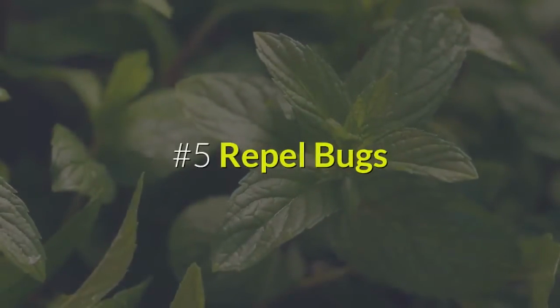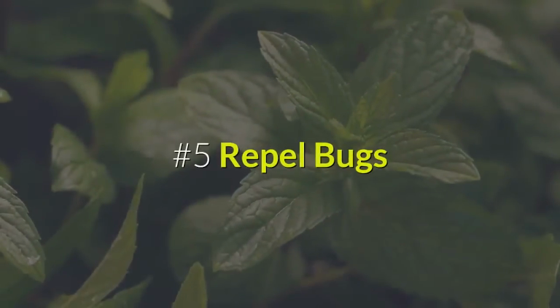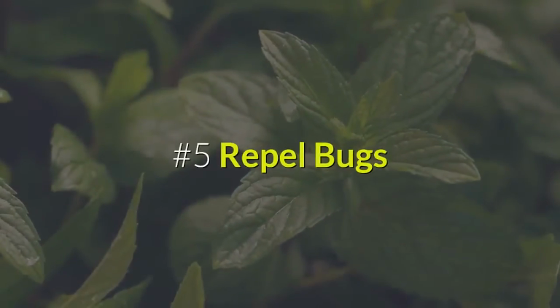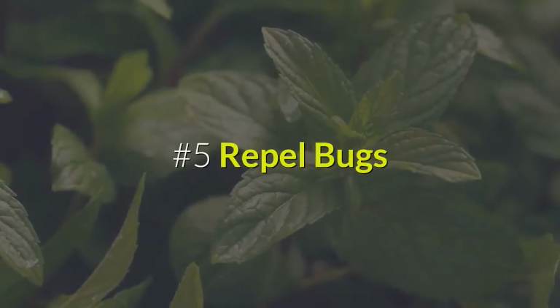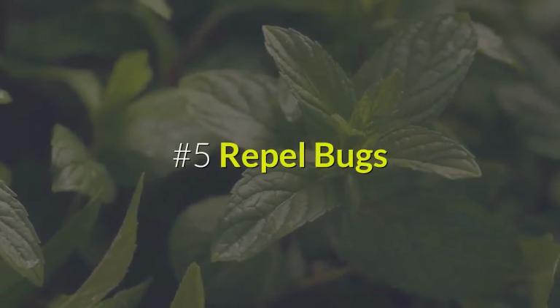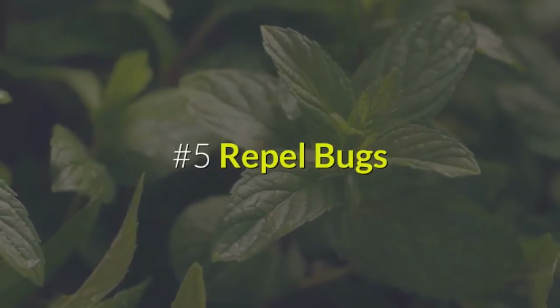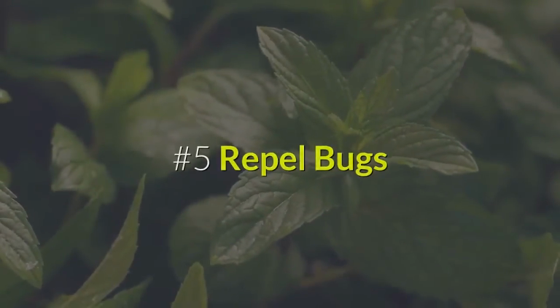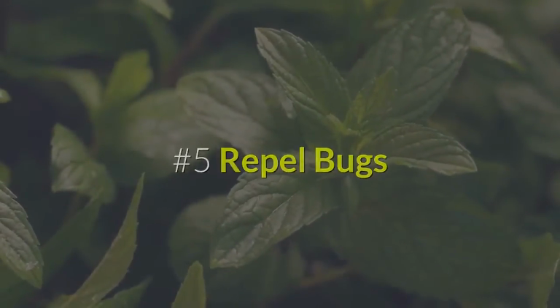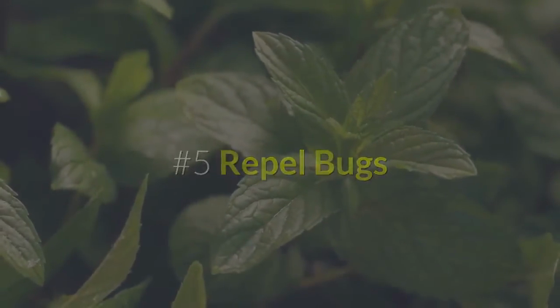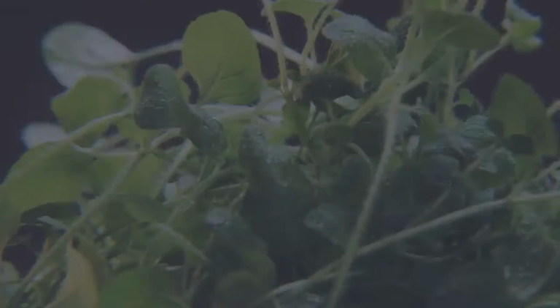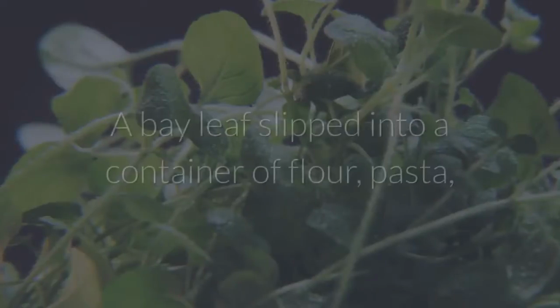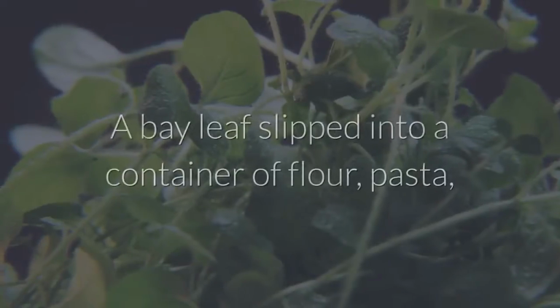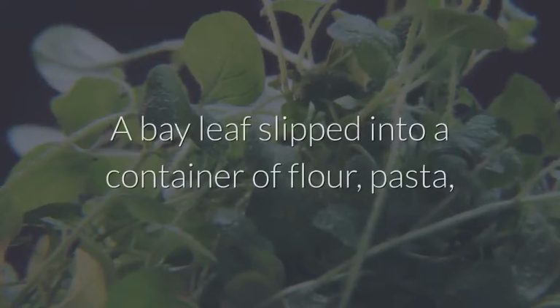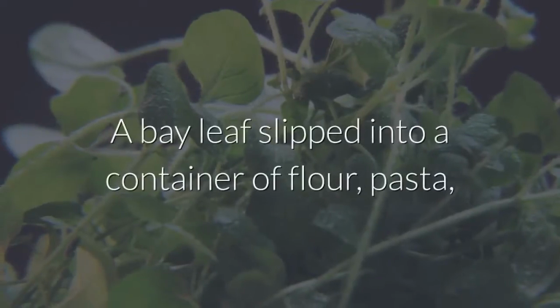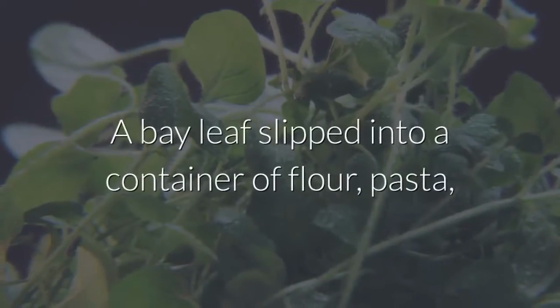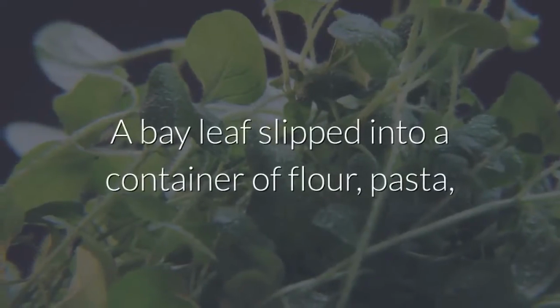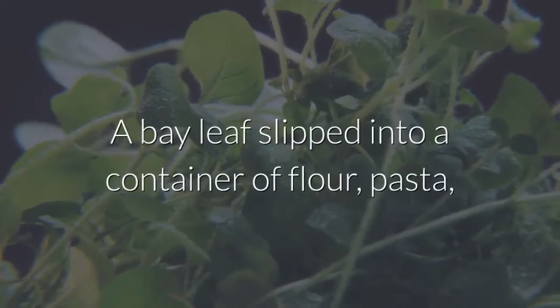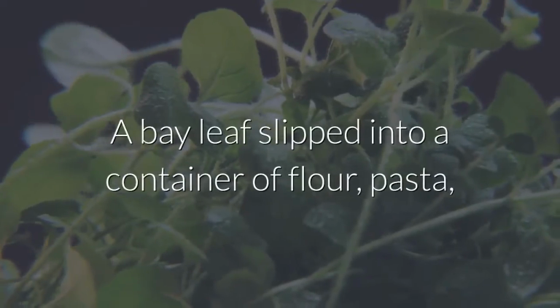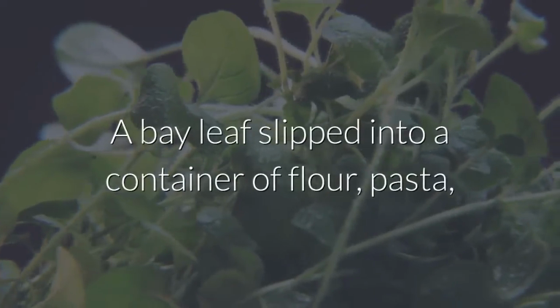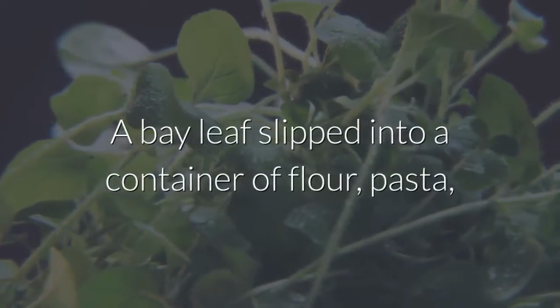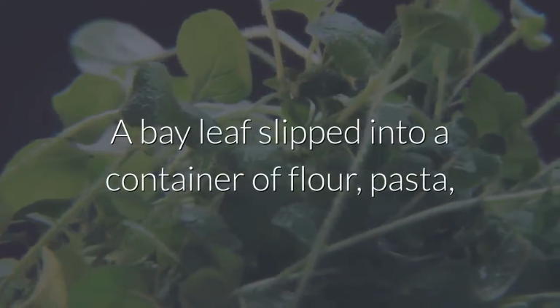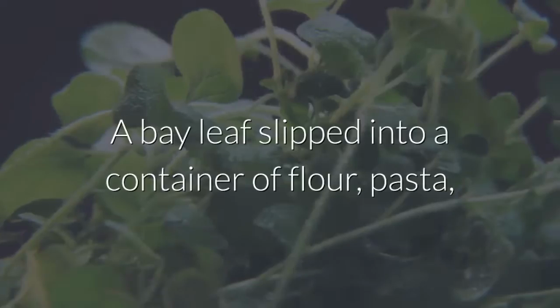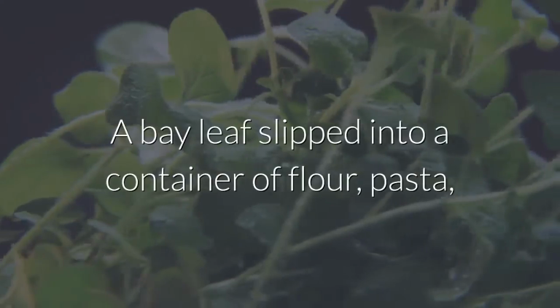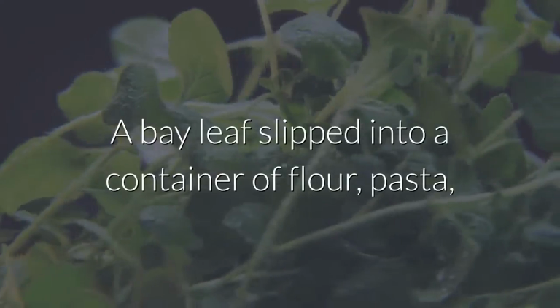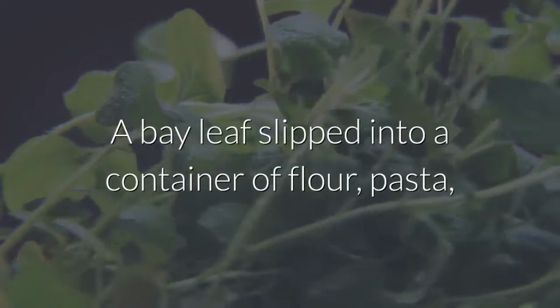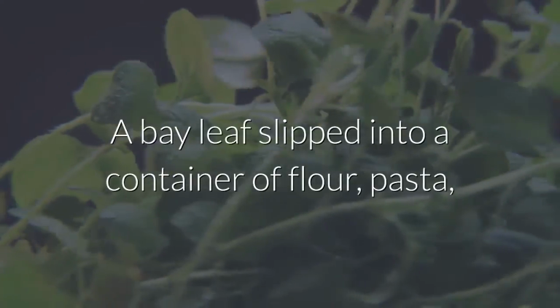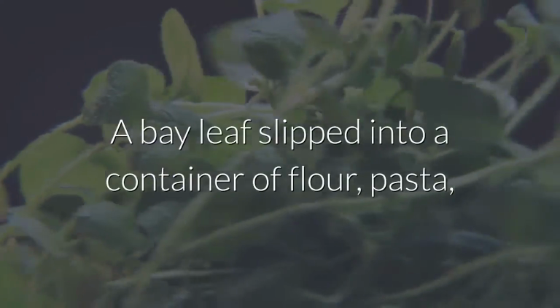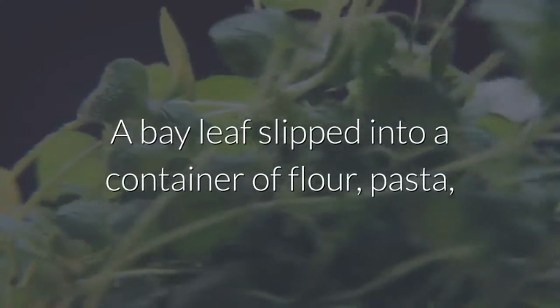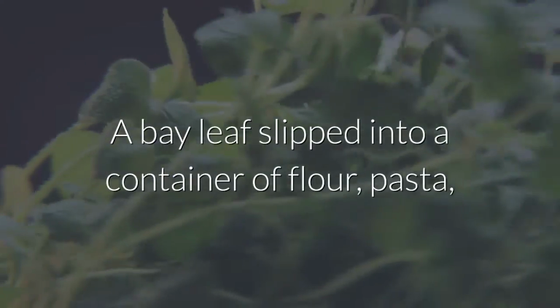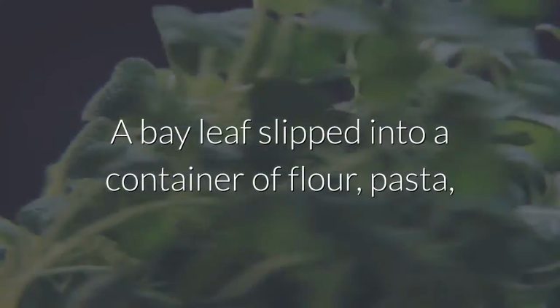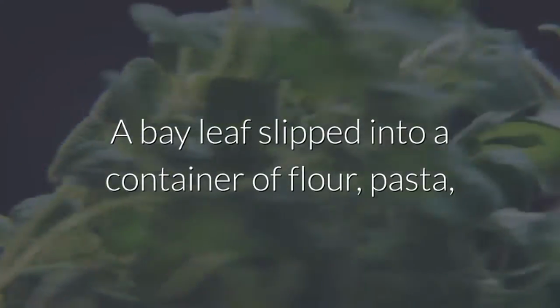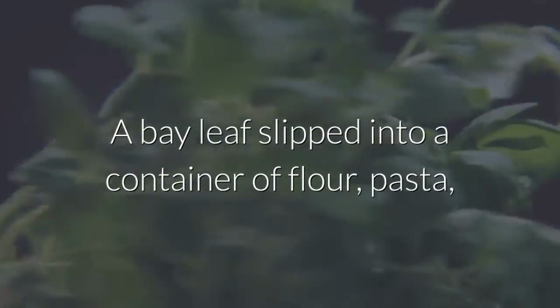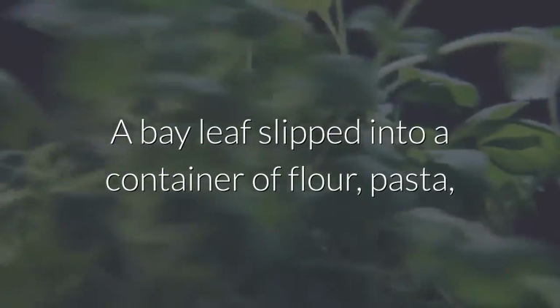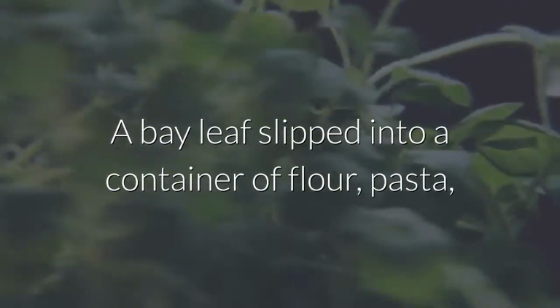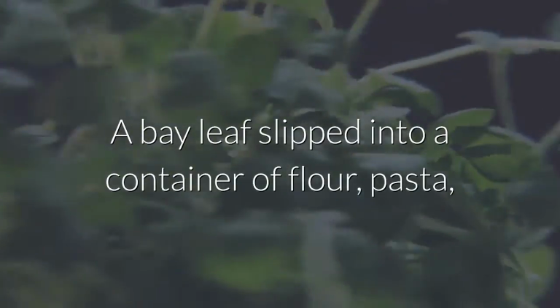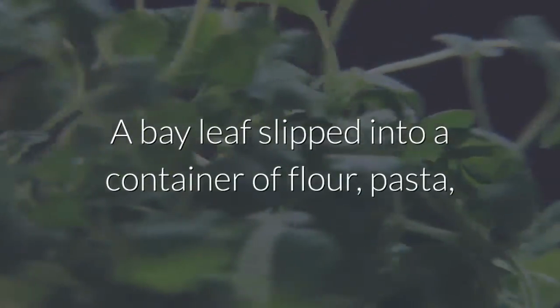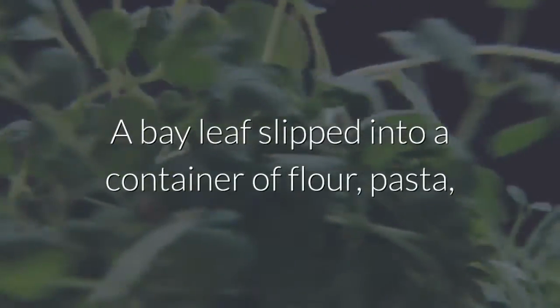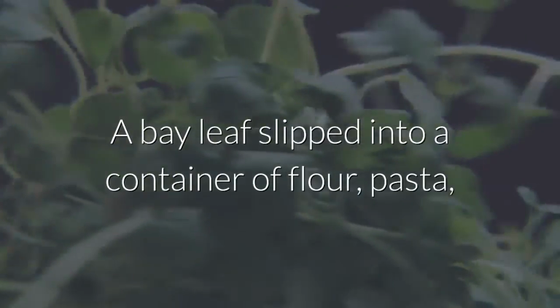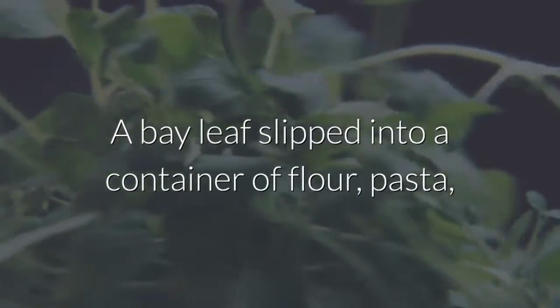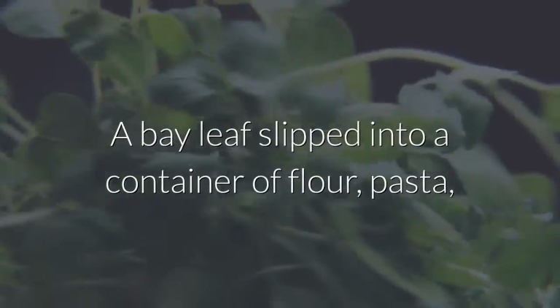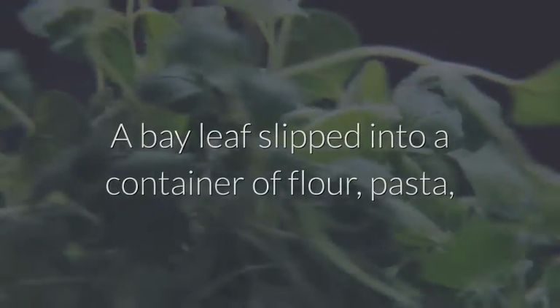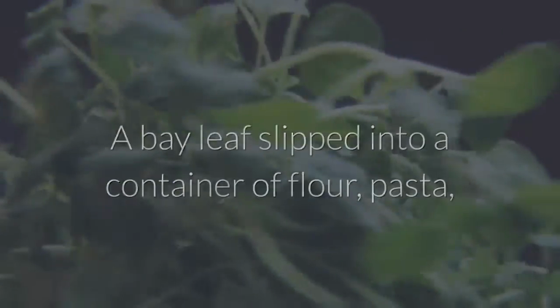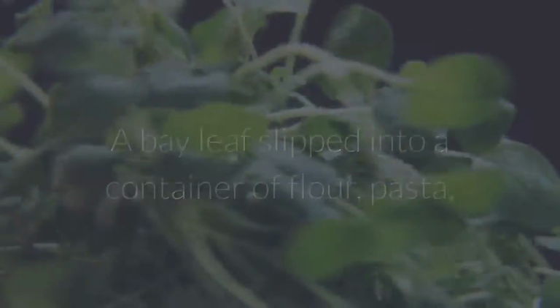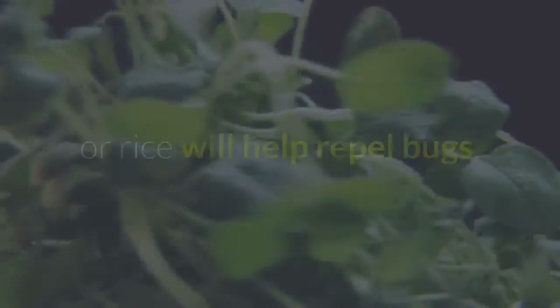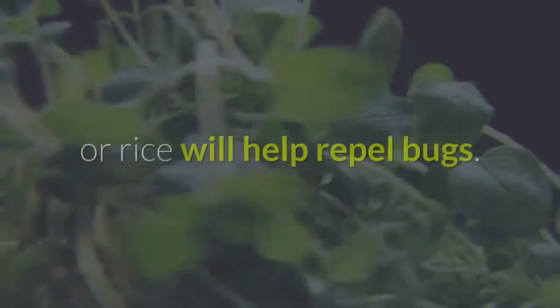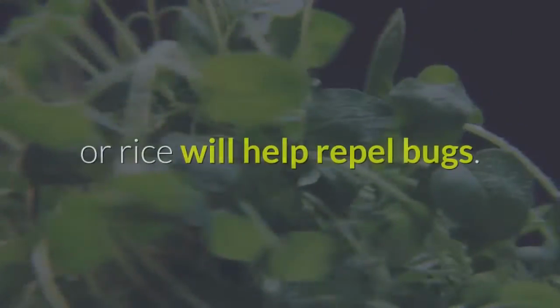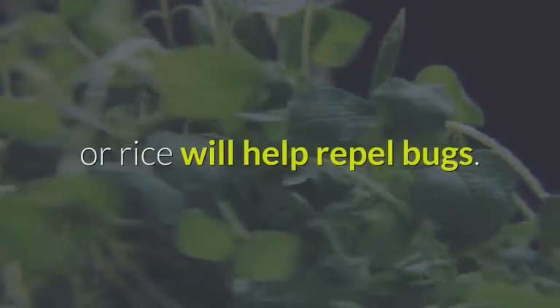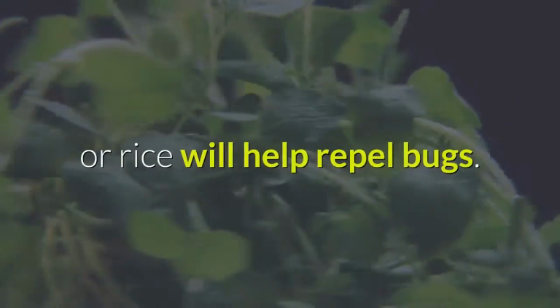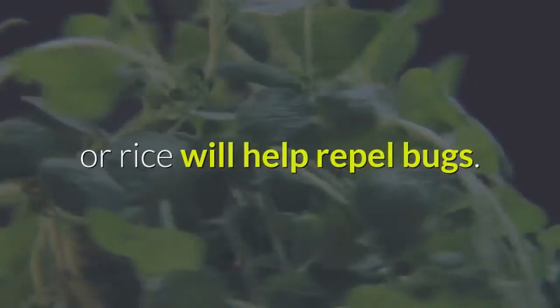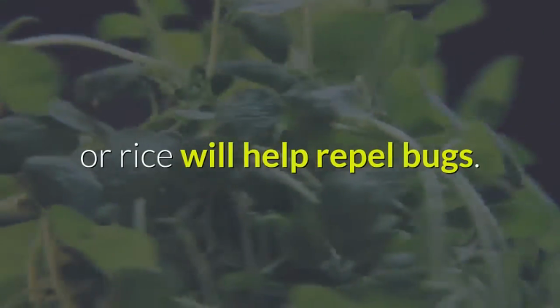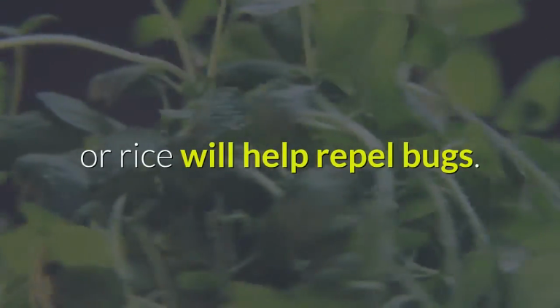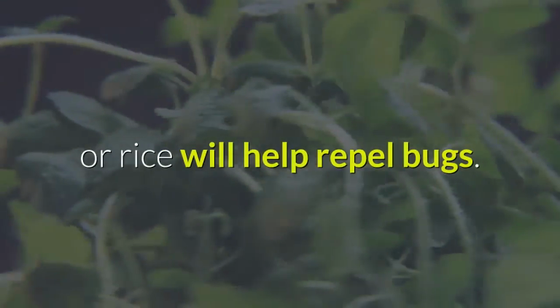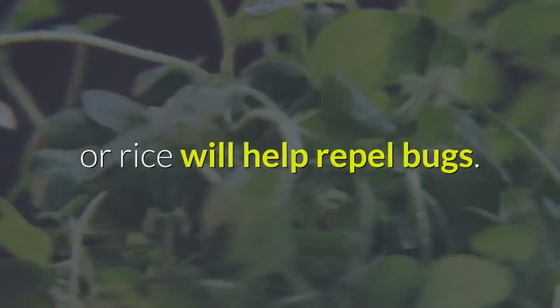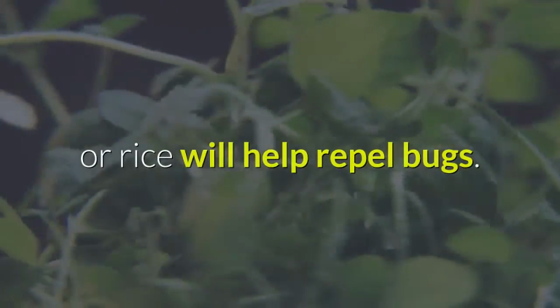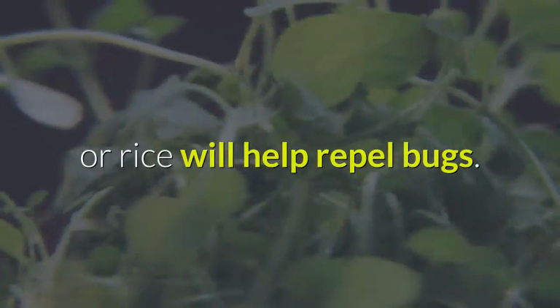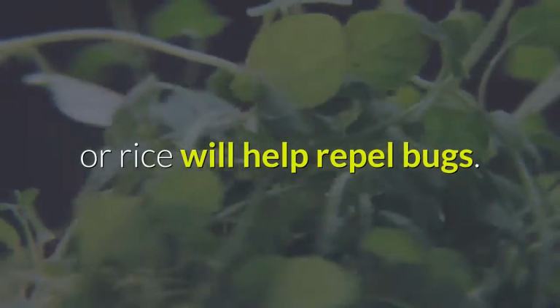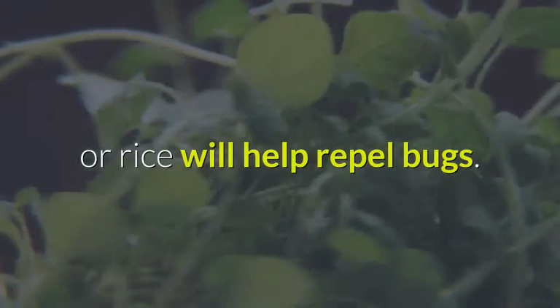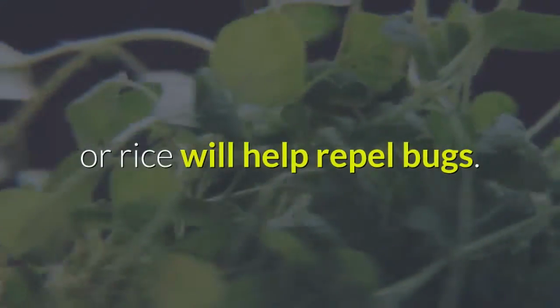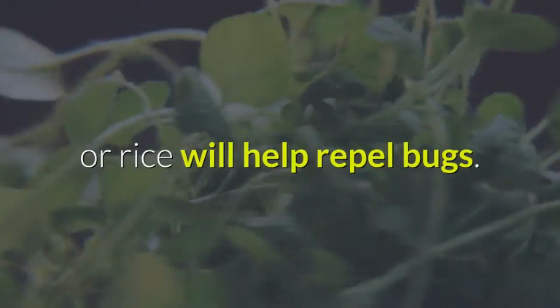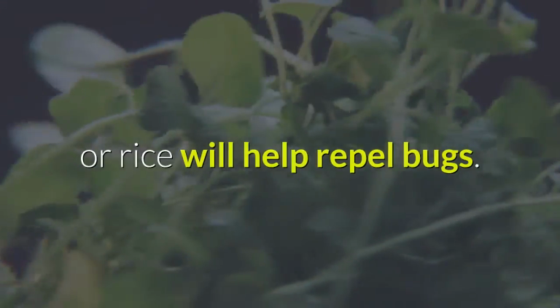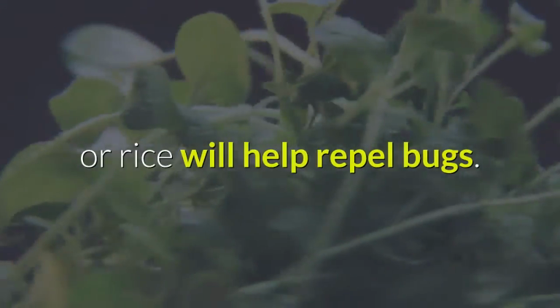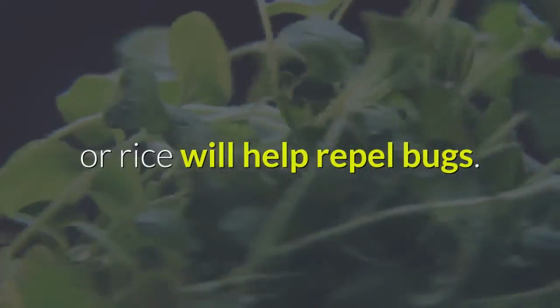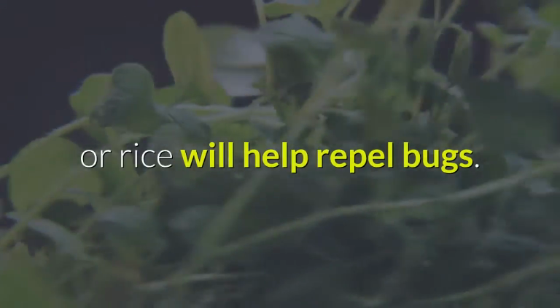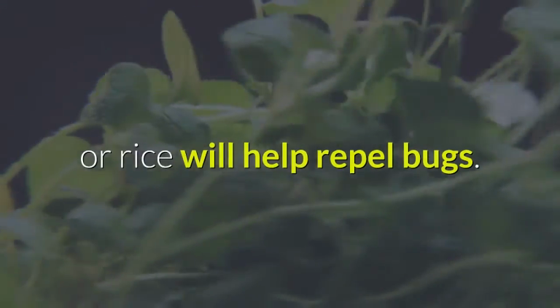5. Repel bugs. A bay leaf slipped into a container of flour, pasta, or rice will help repel bugs.